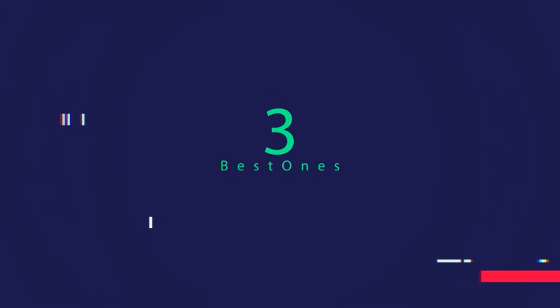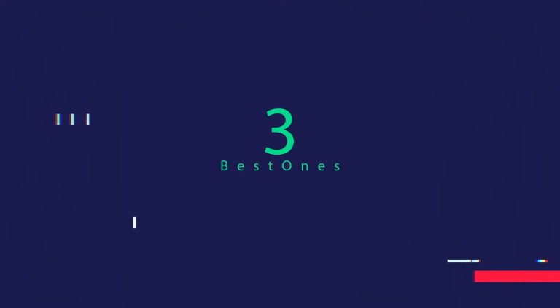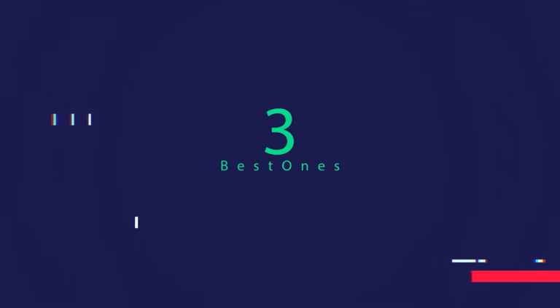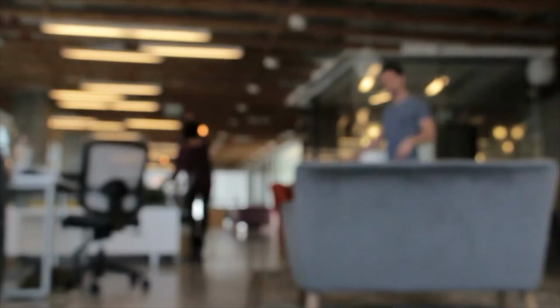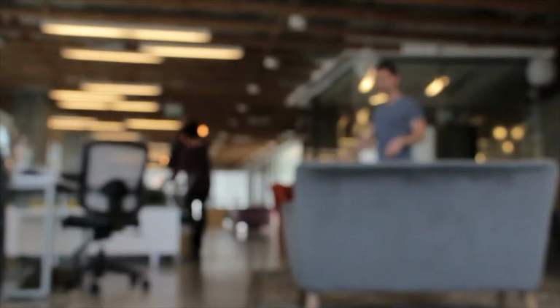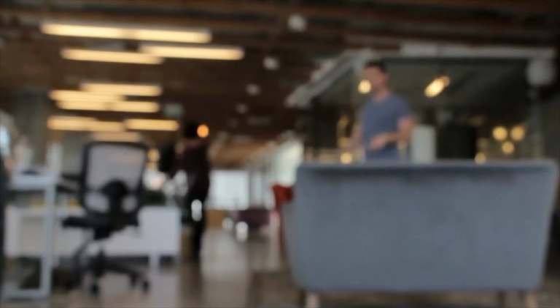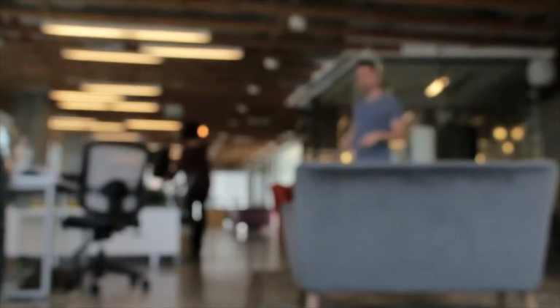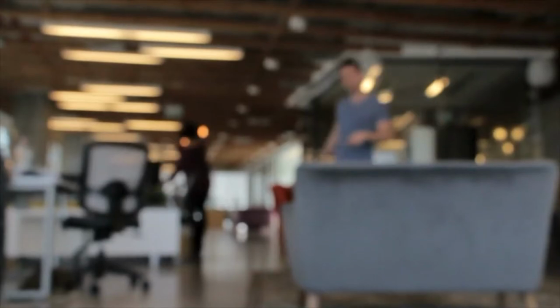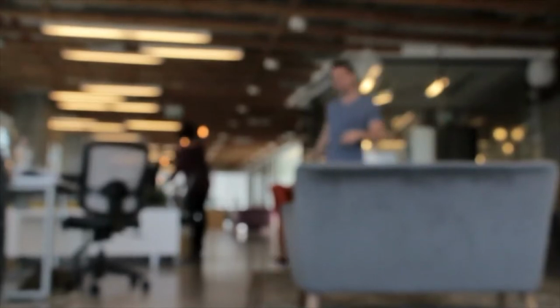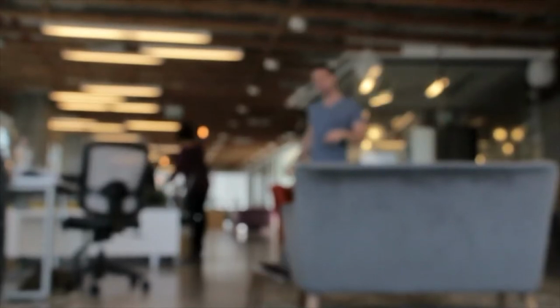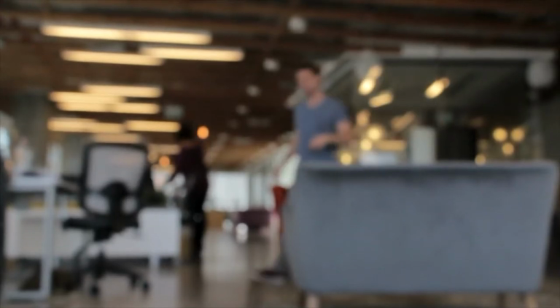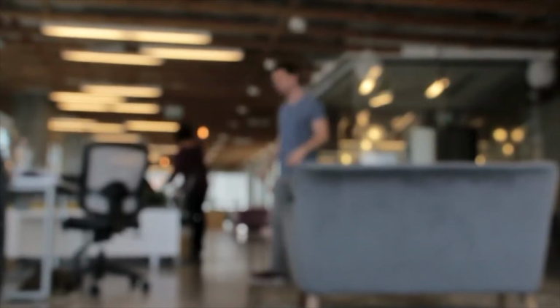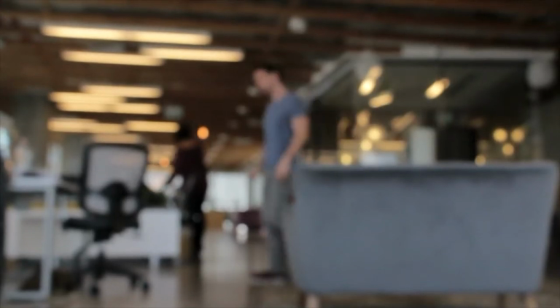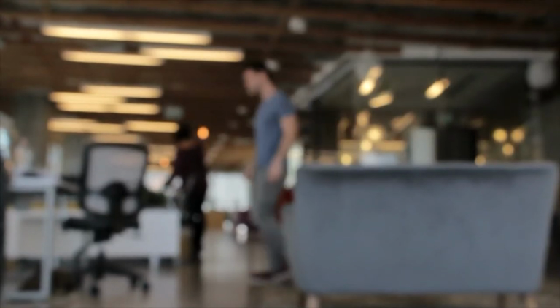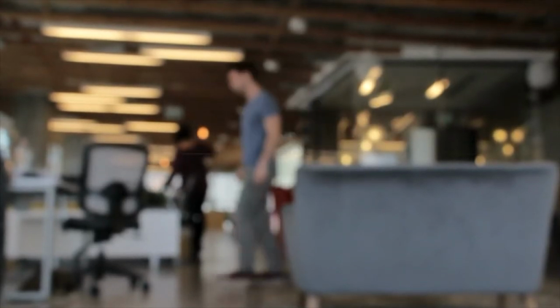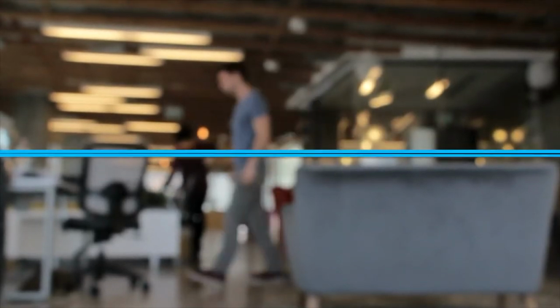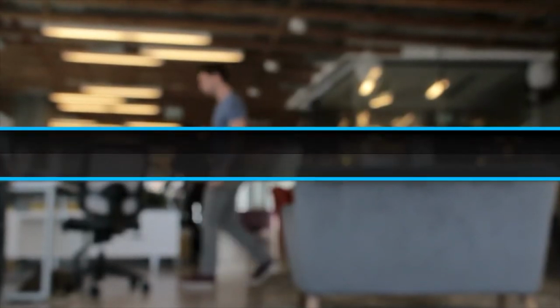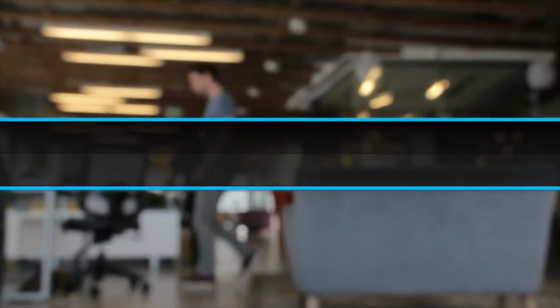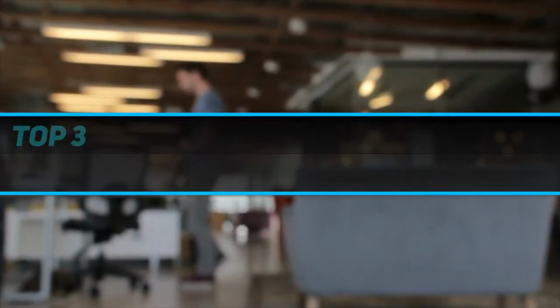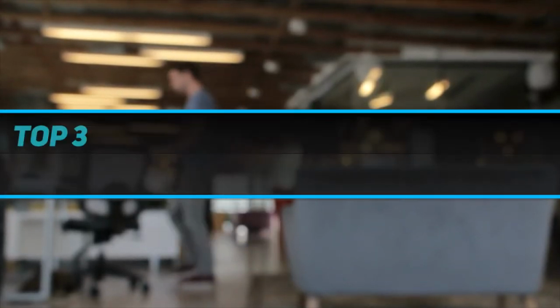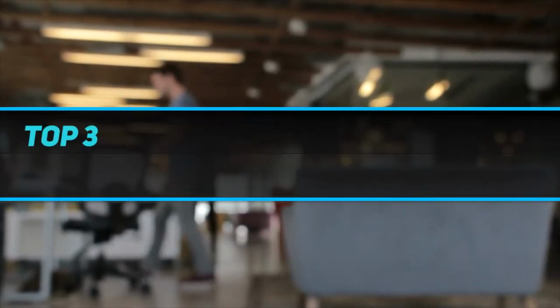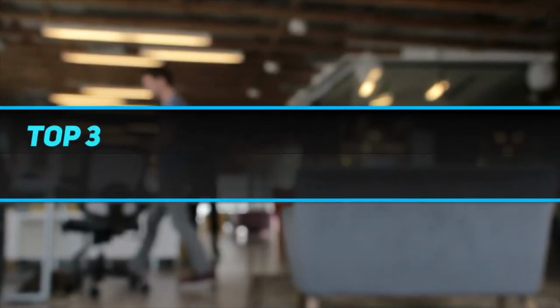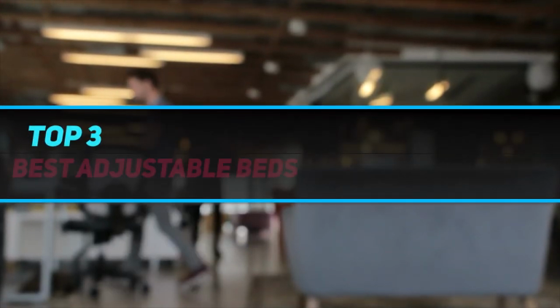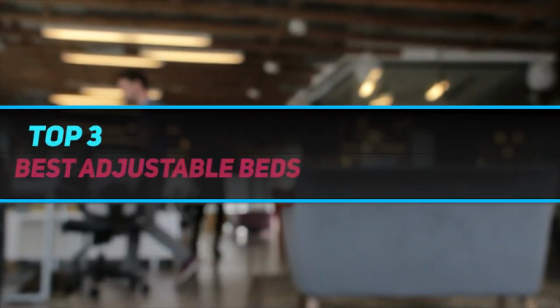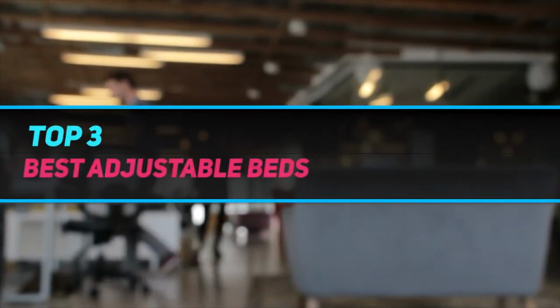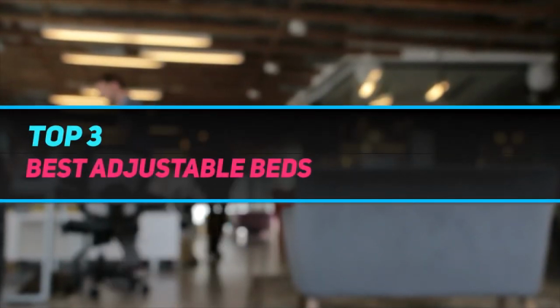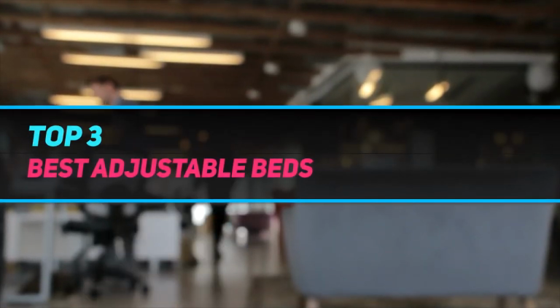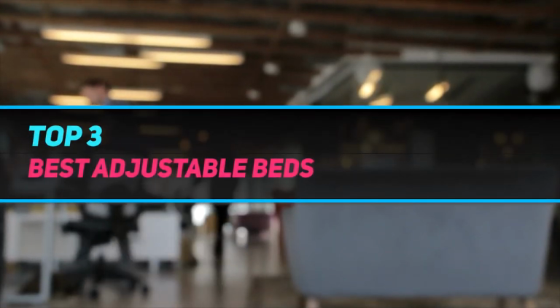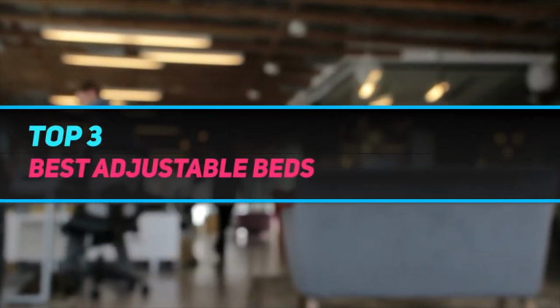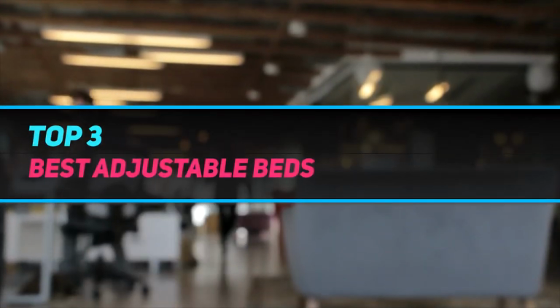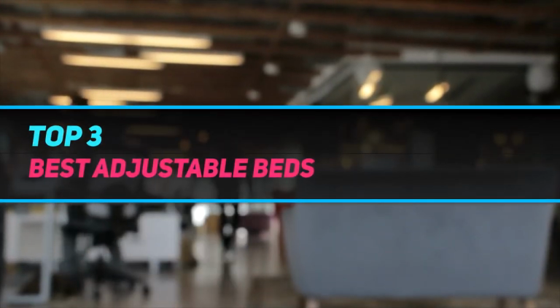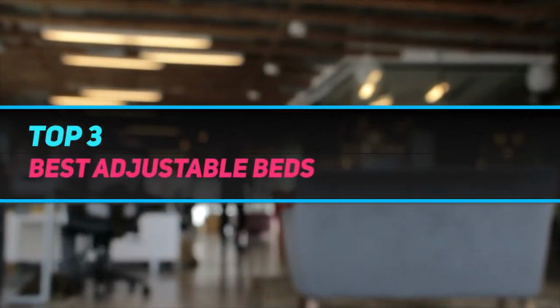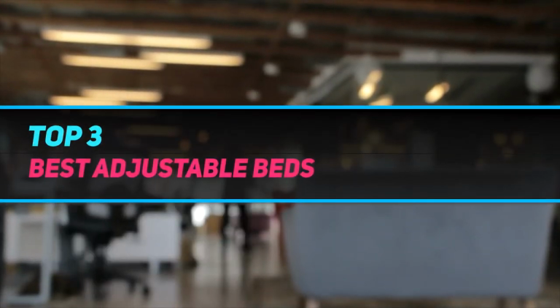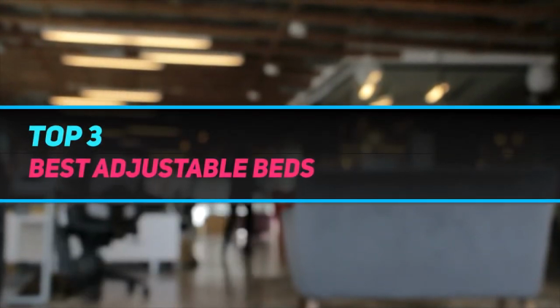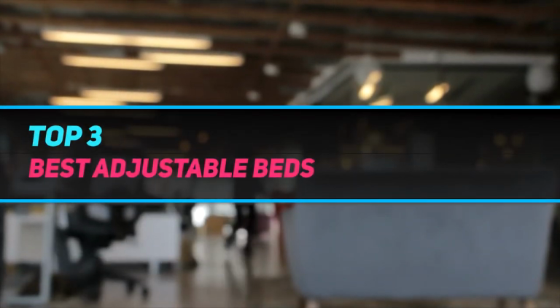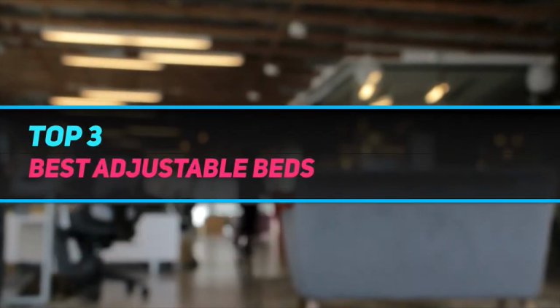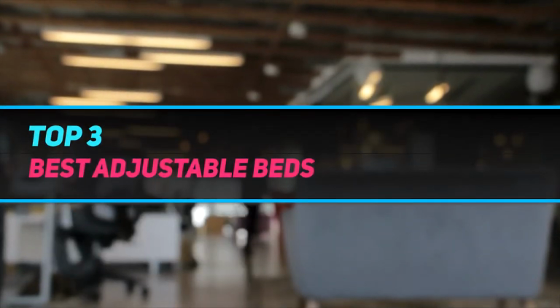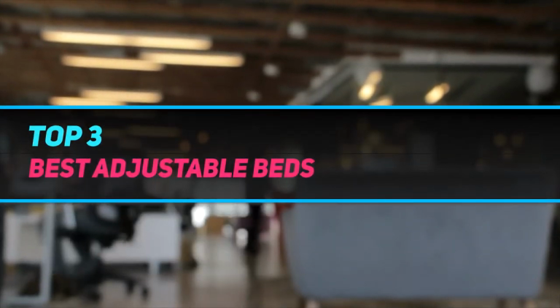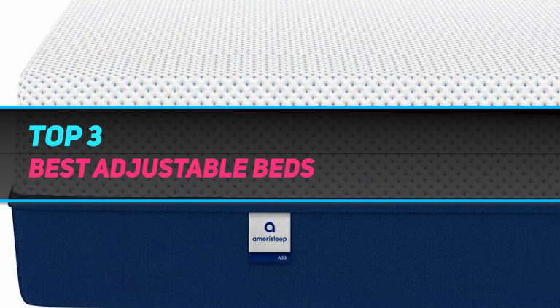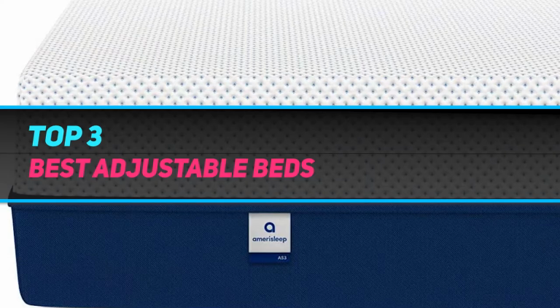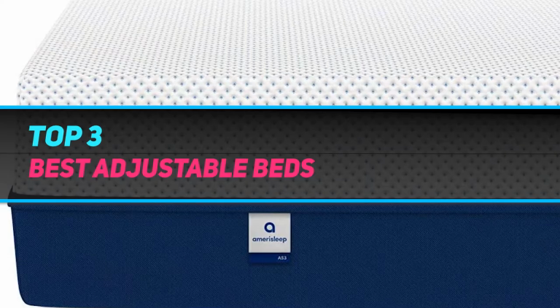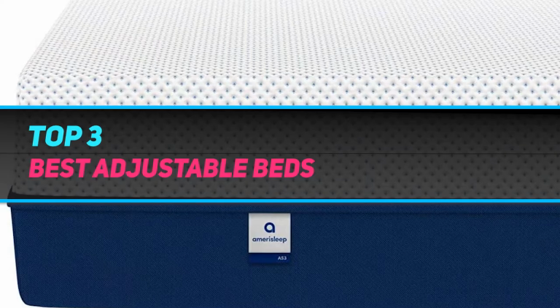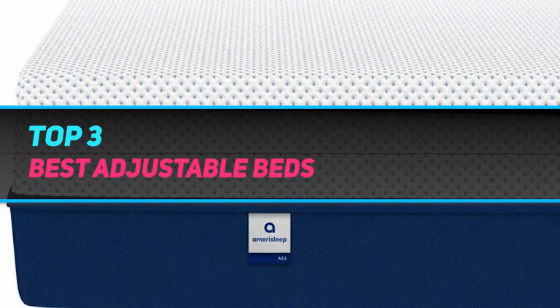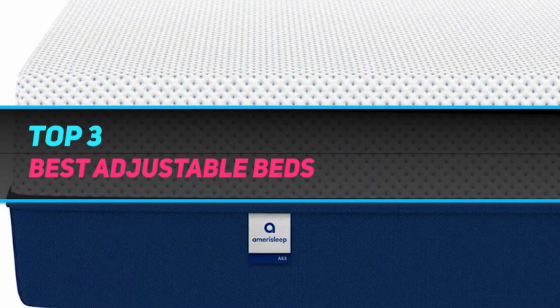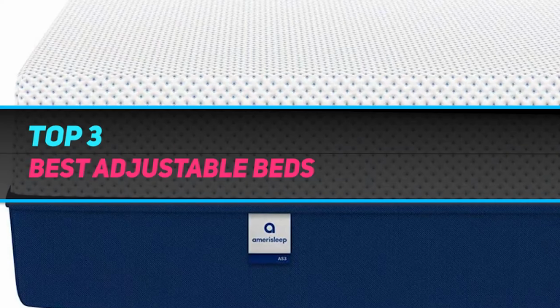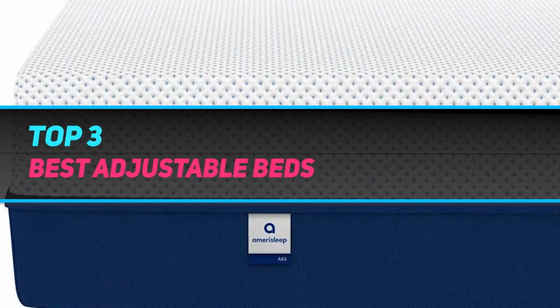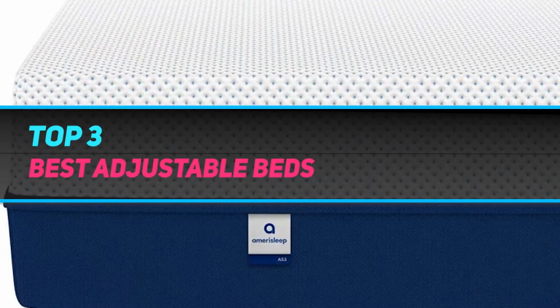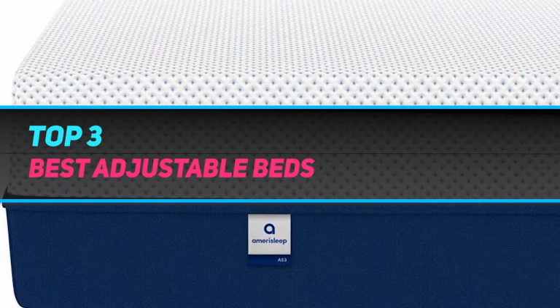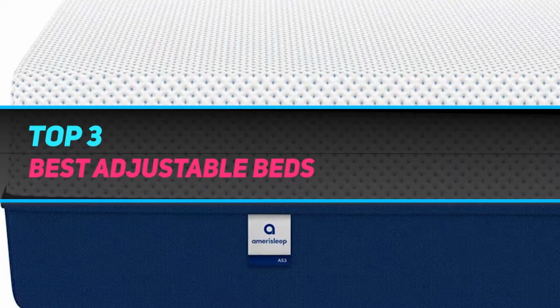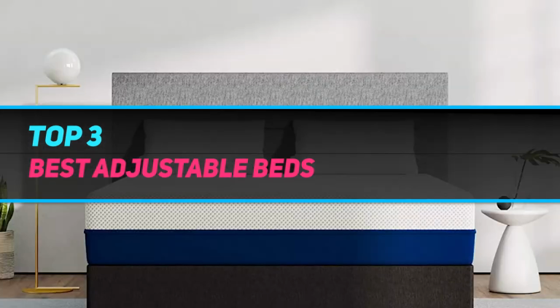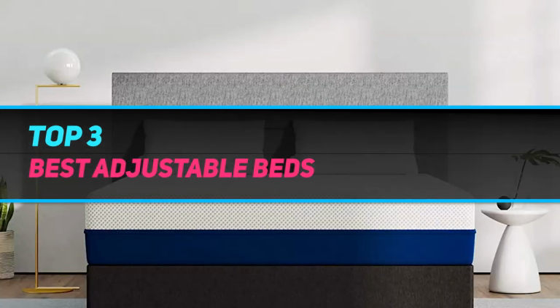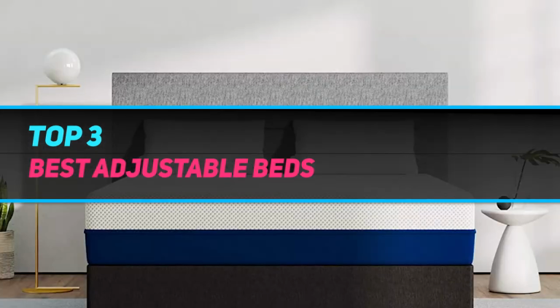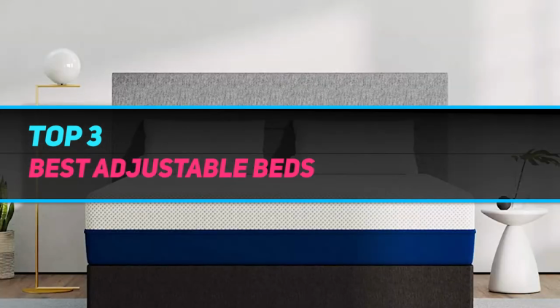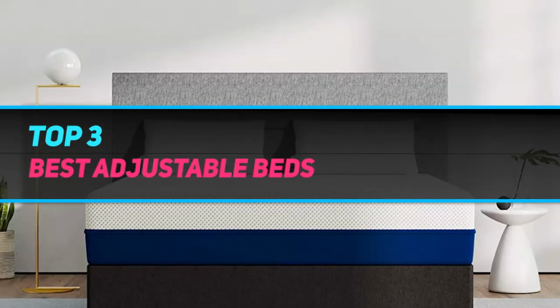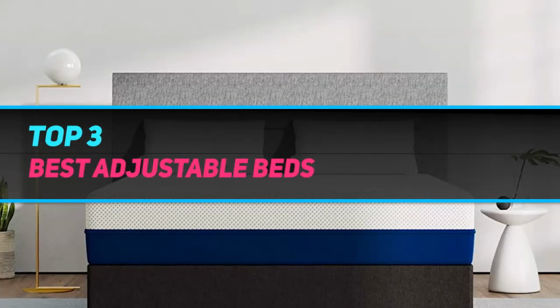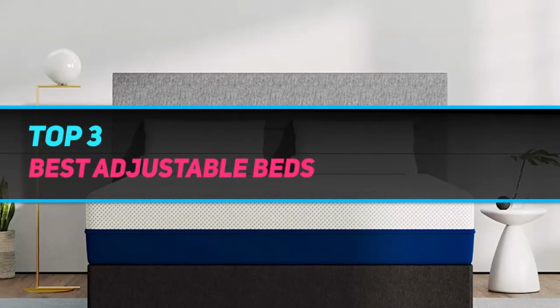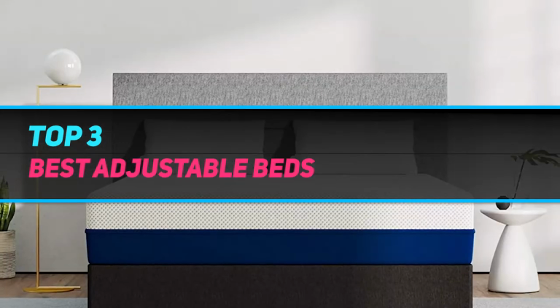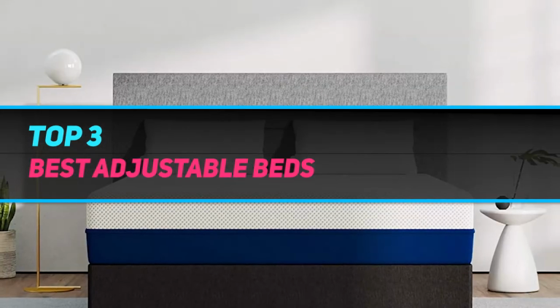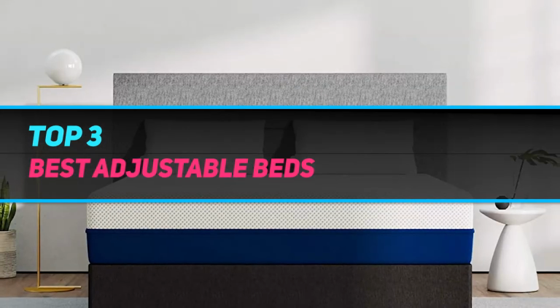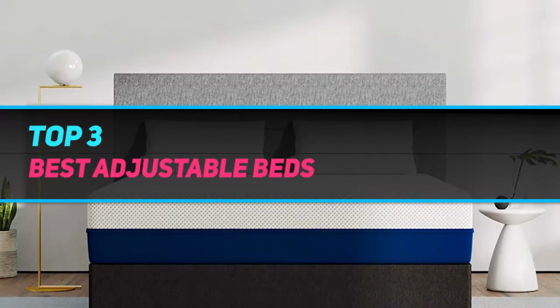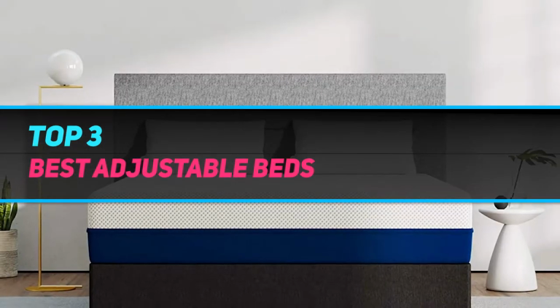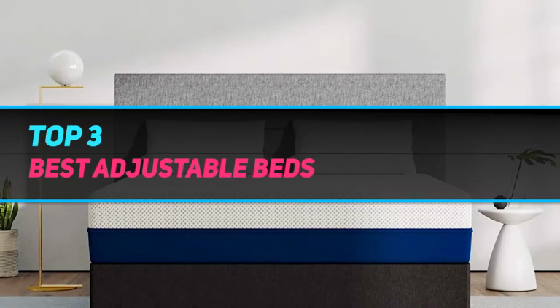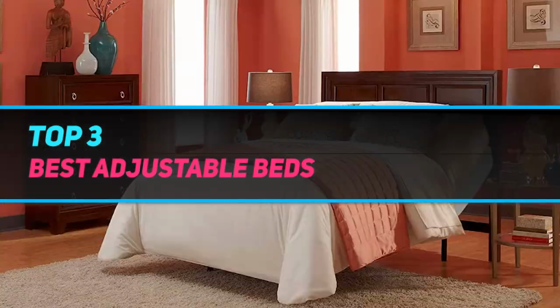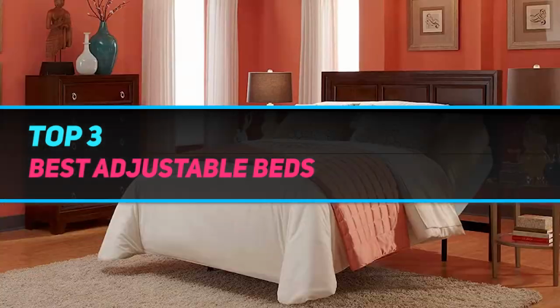Hi guys, welcome back to my channel. In today's video we're gonna check out the top three best adjustable beds.